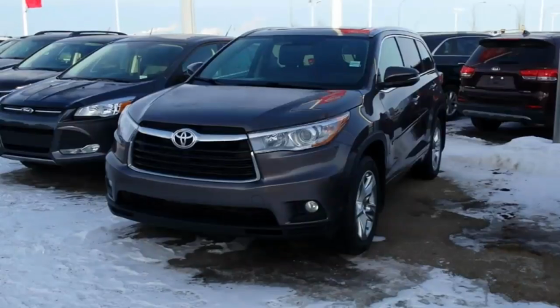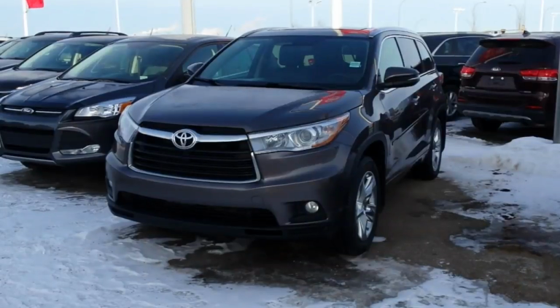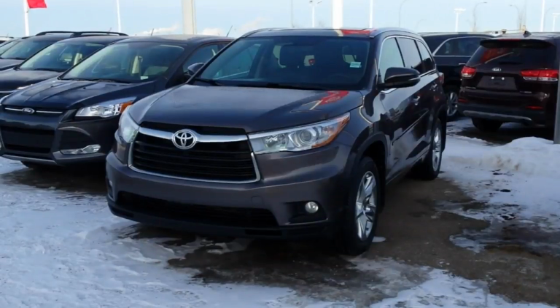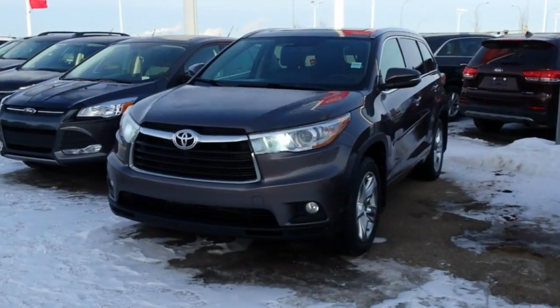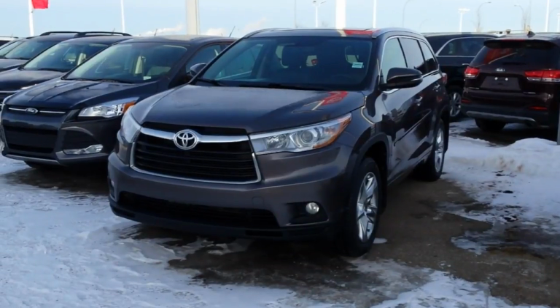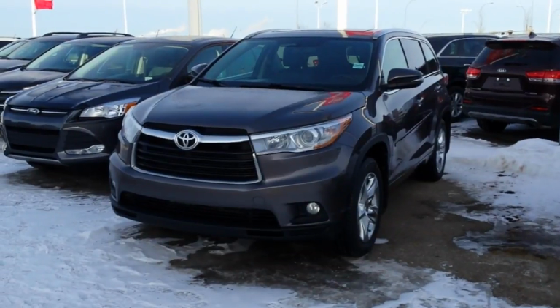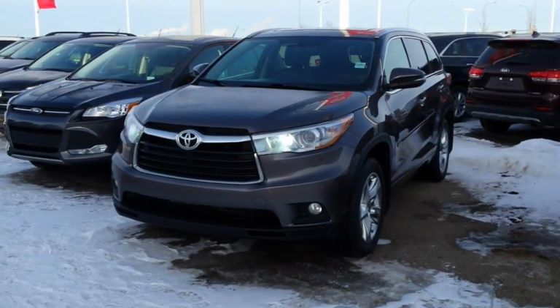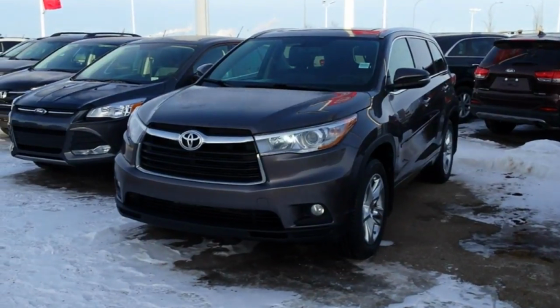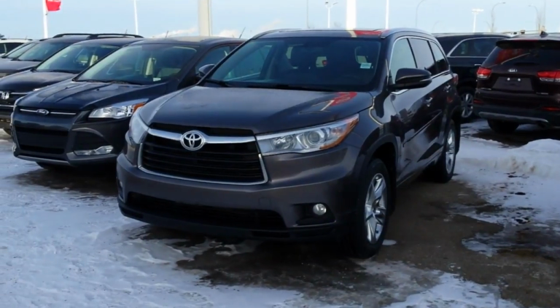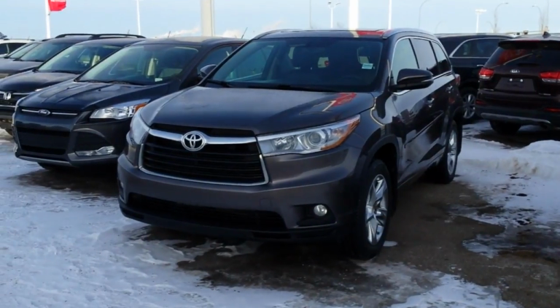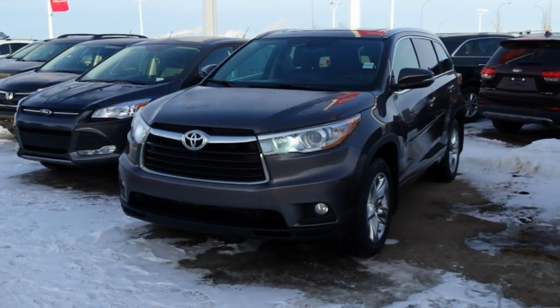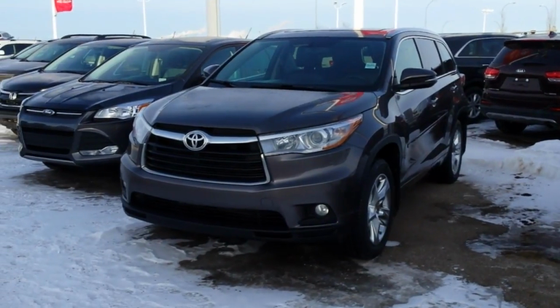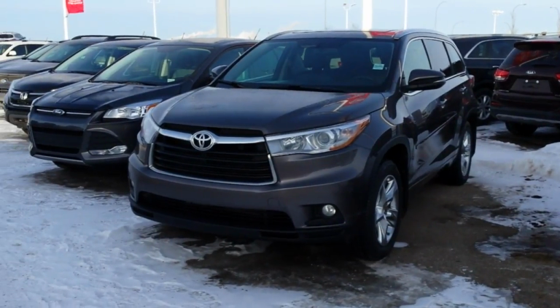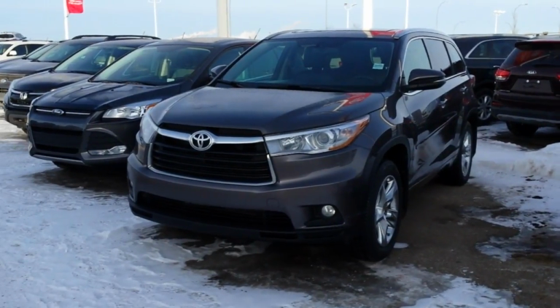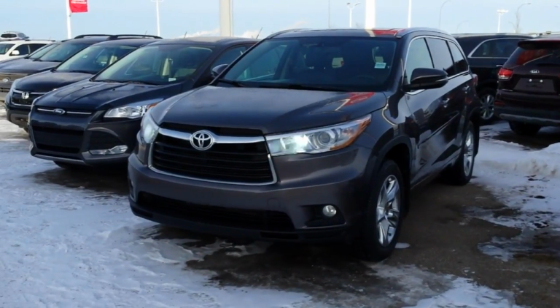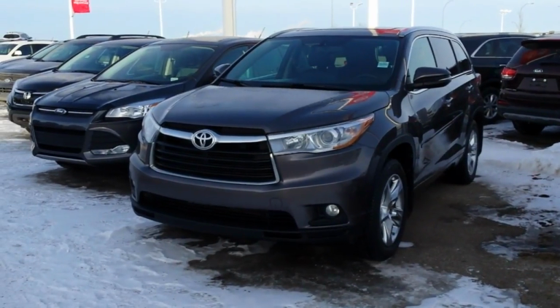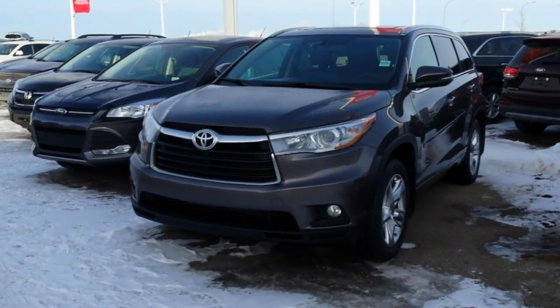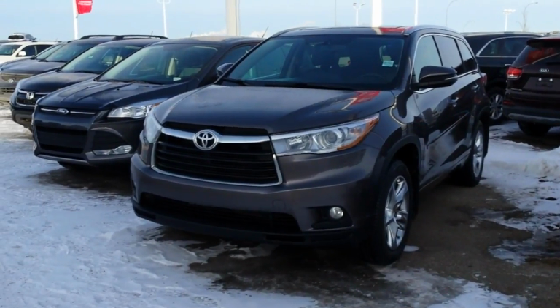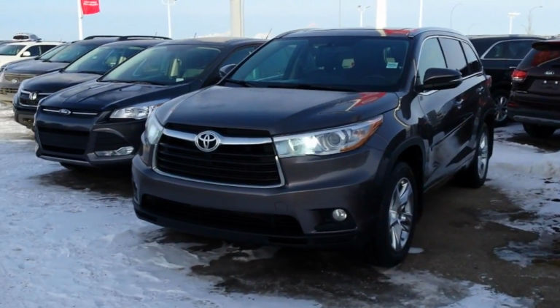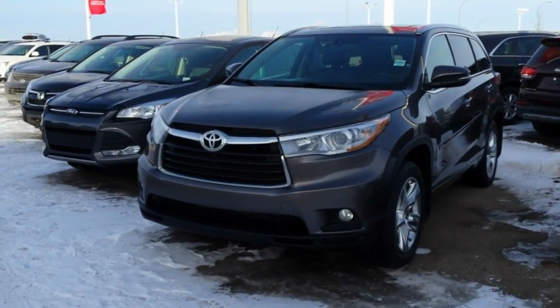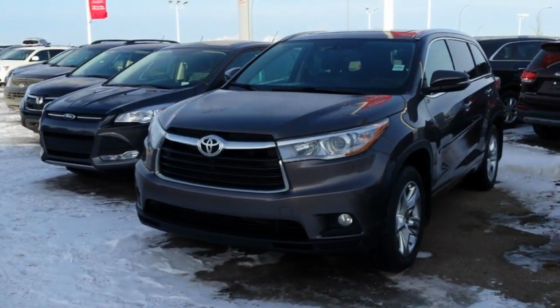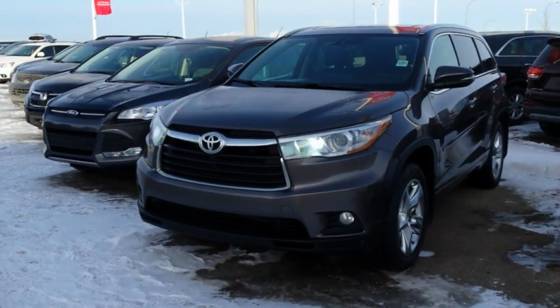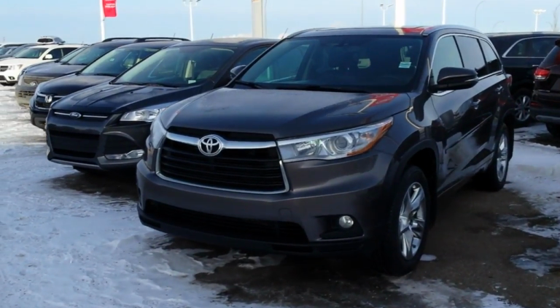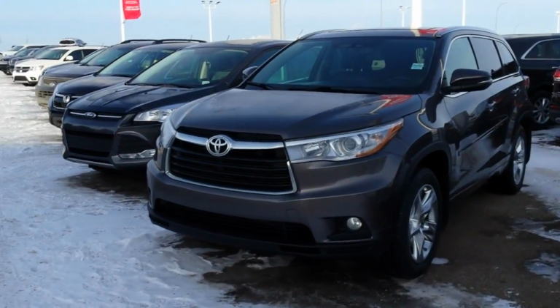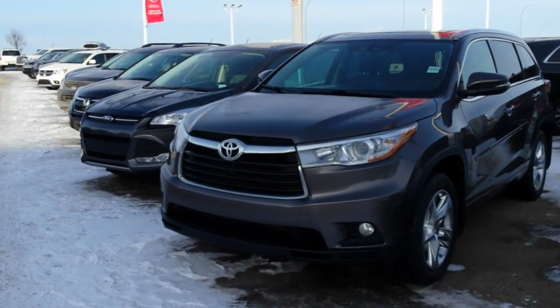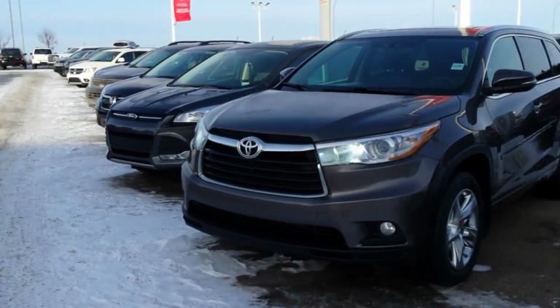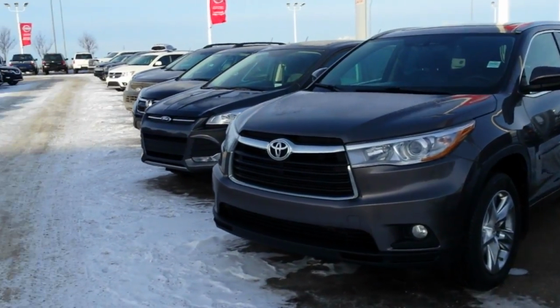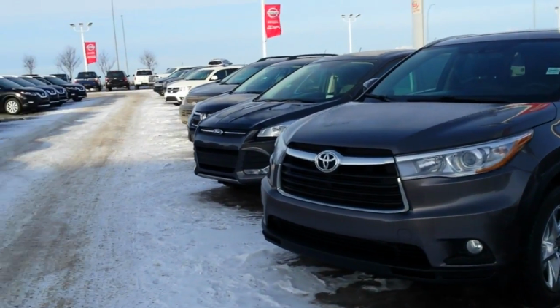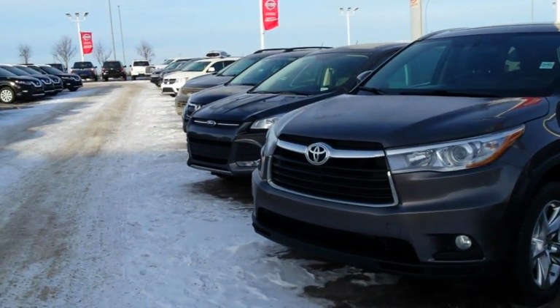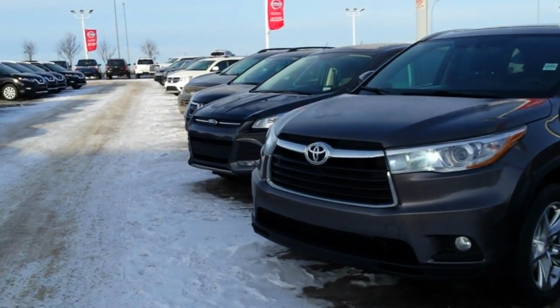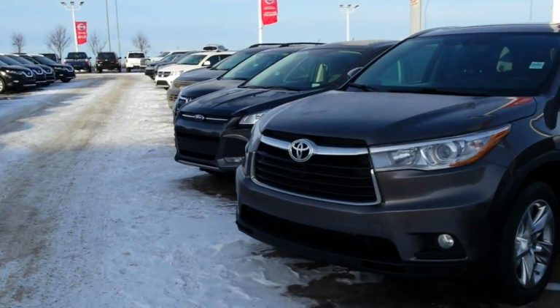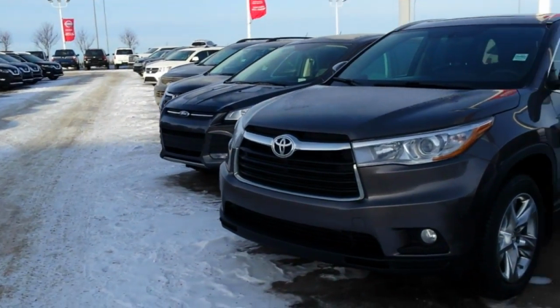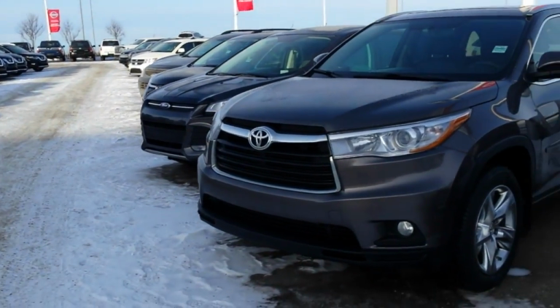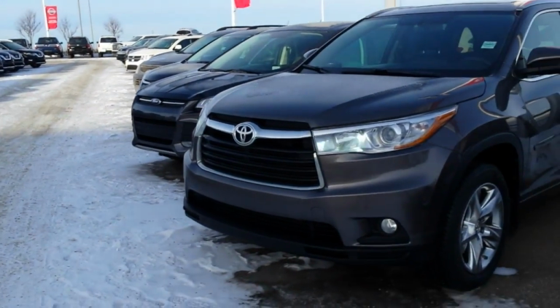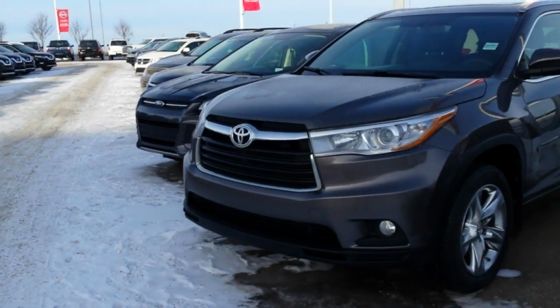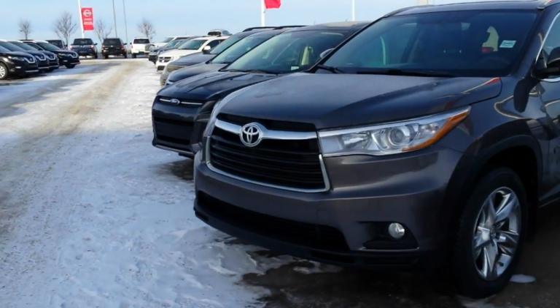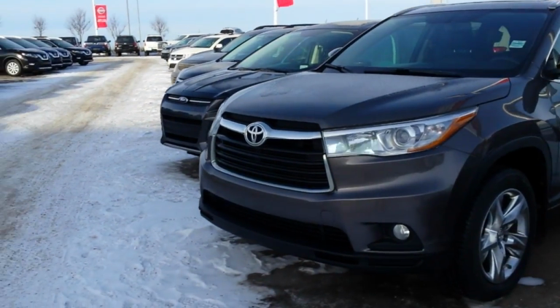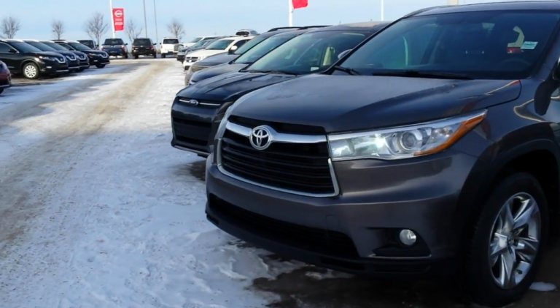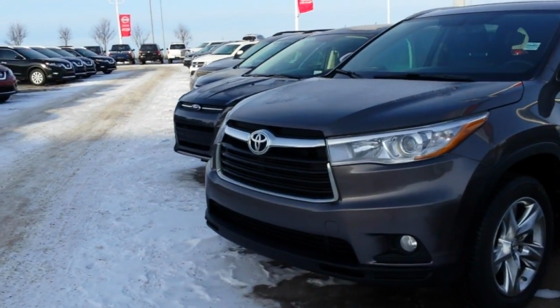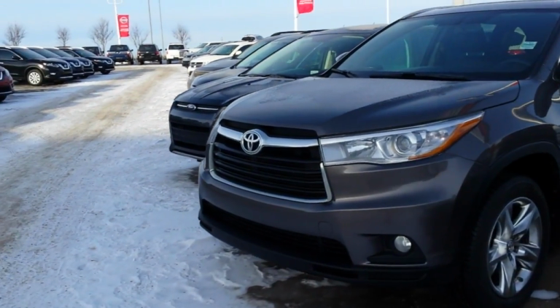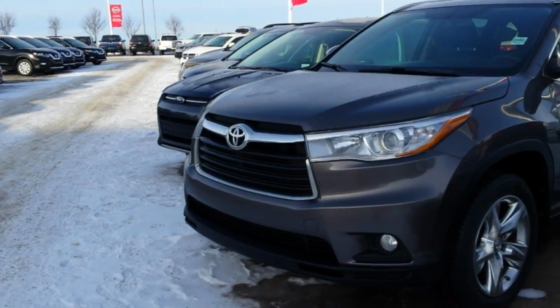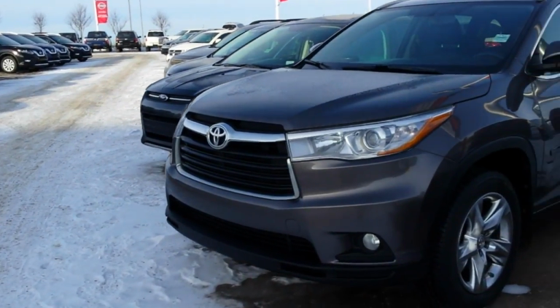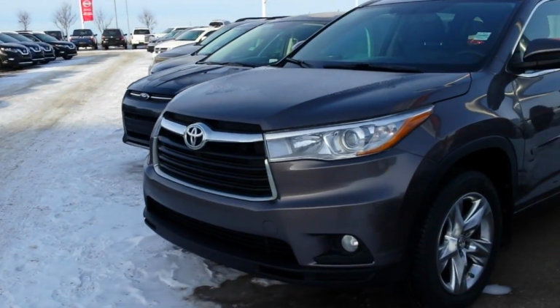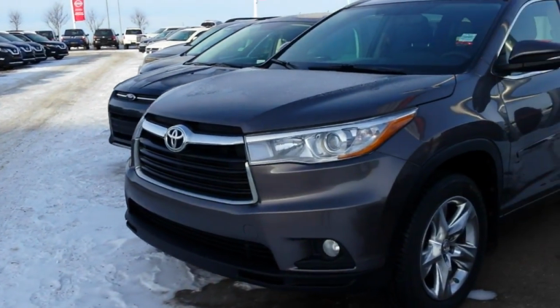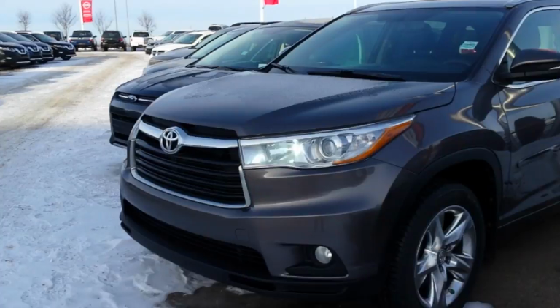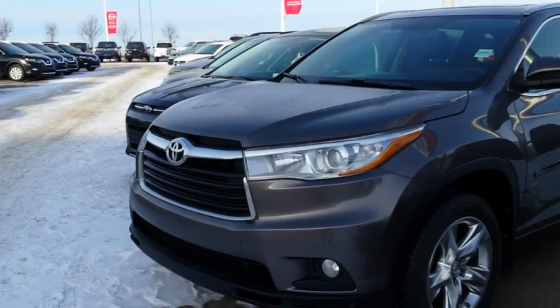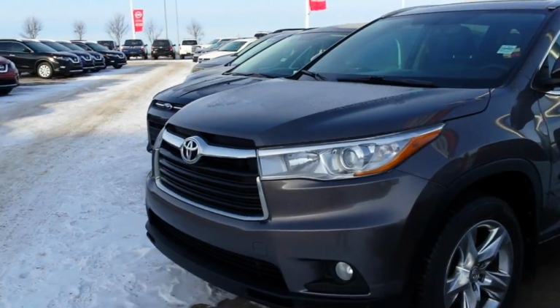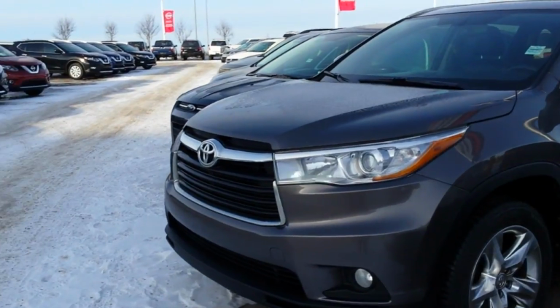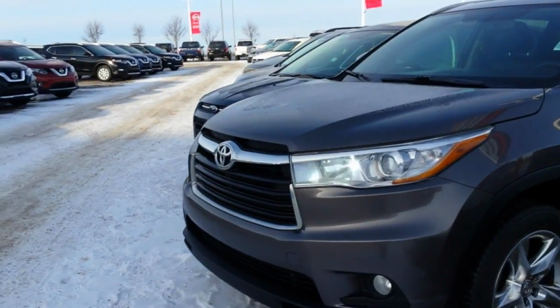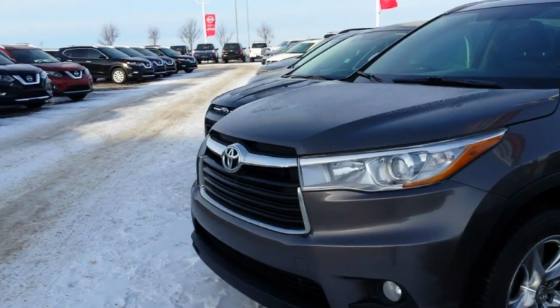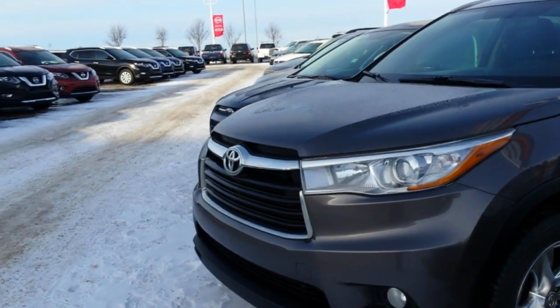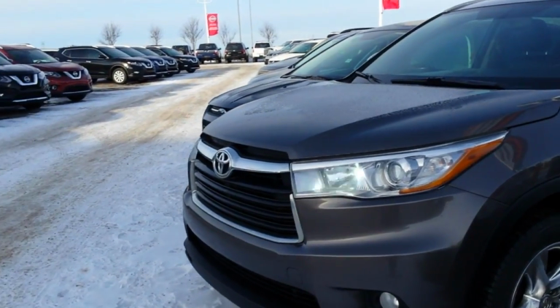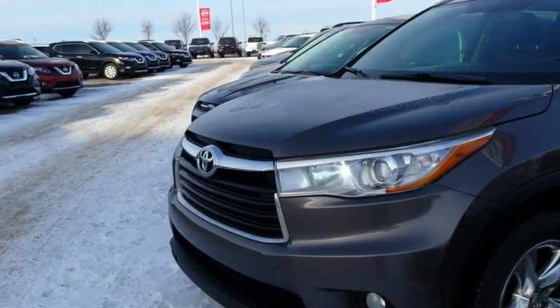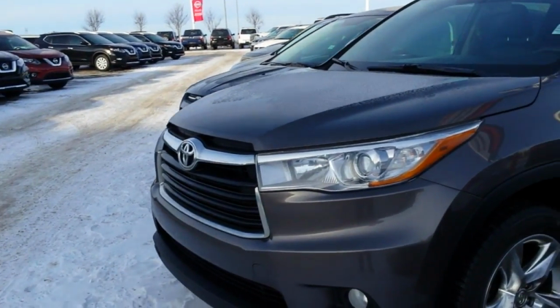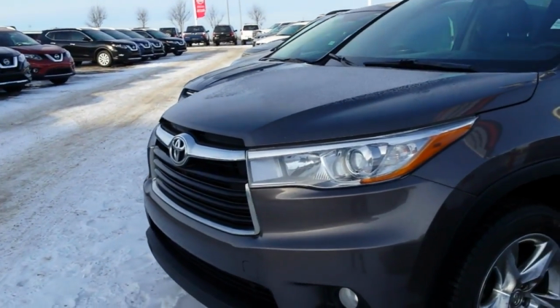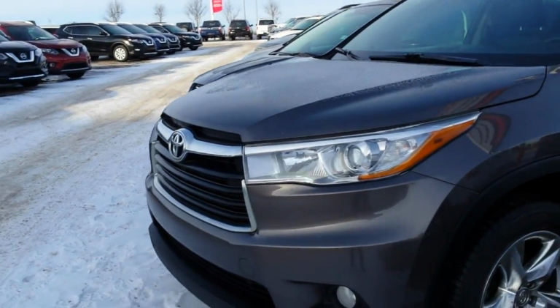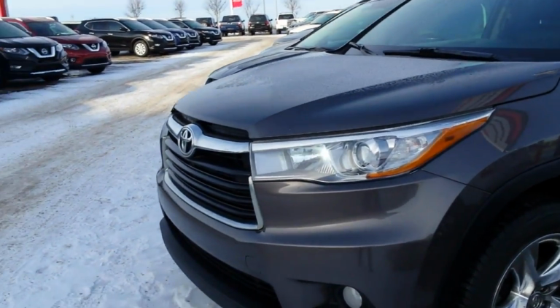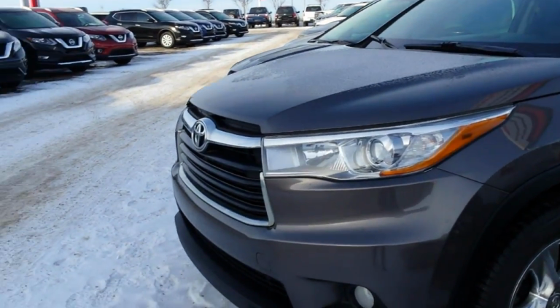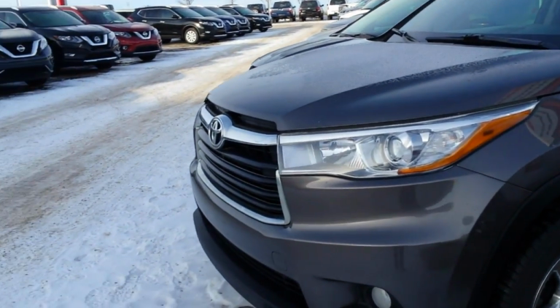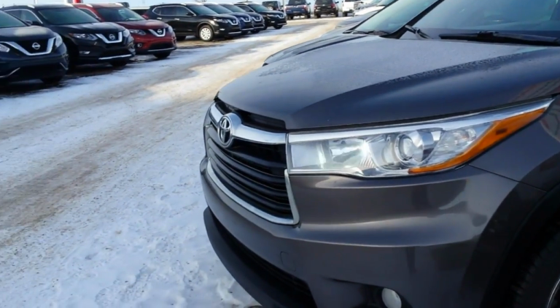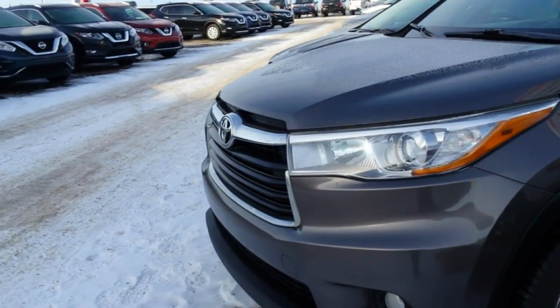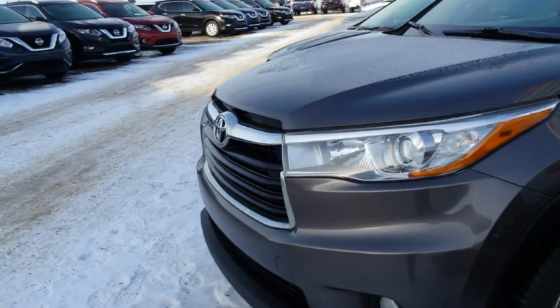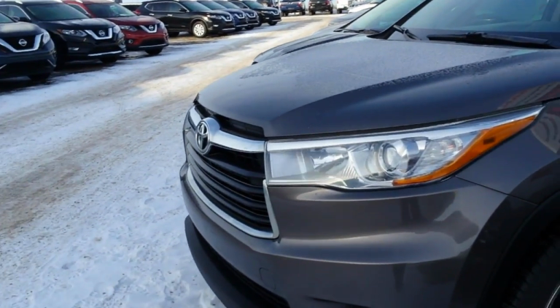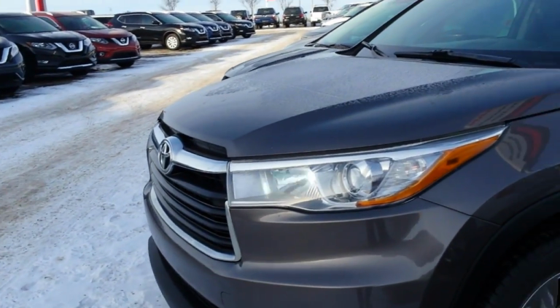Hi Jermaine, it's Mark here from Sherwood Nissan. This is the 2015 Toyota Highlander you inquired on.